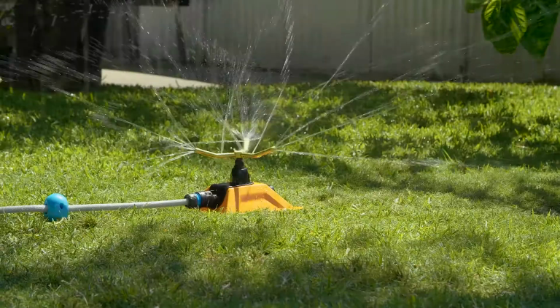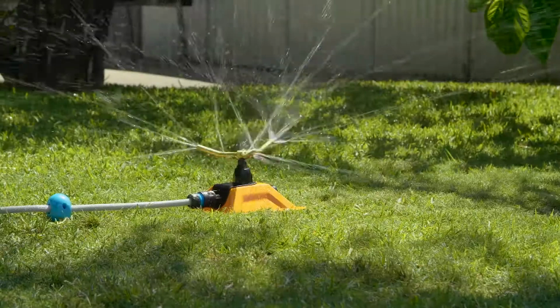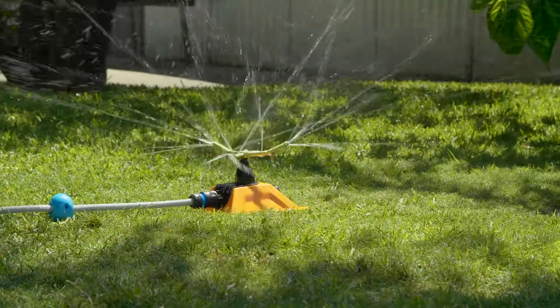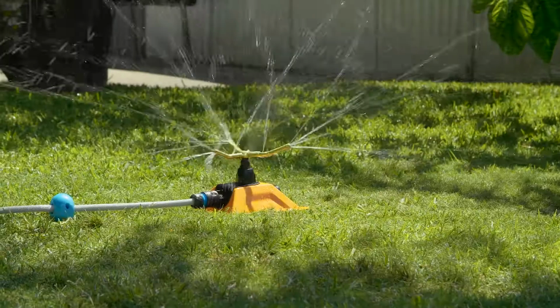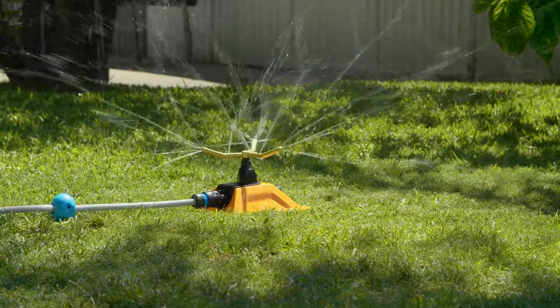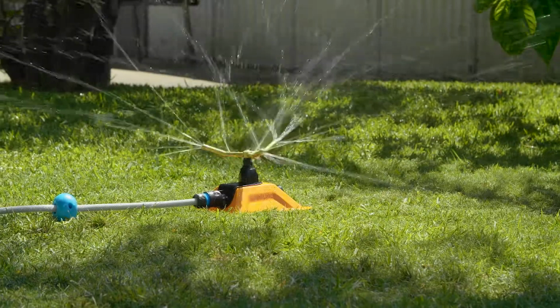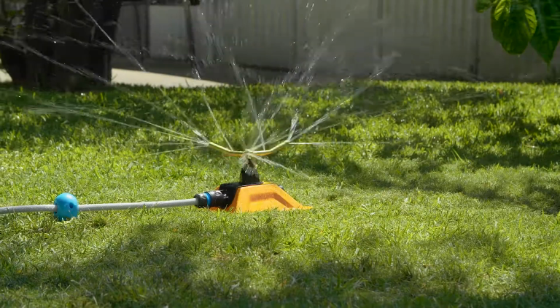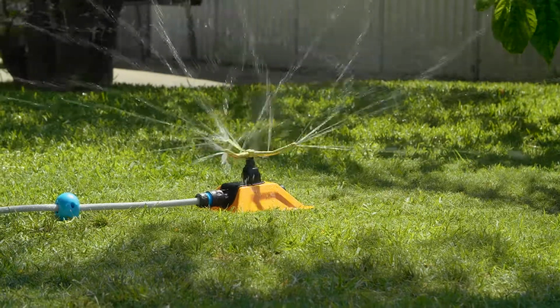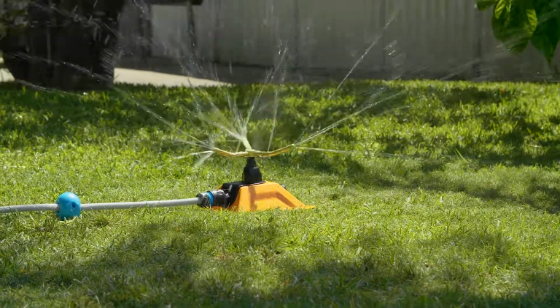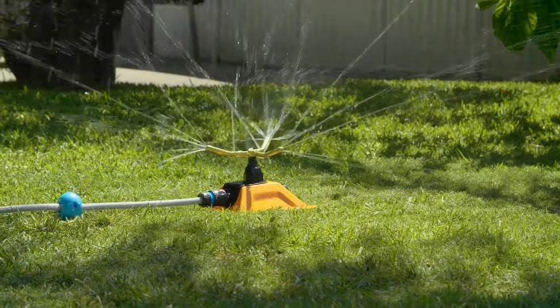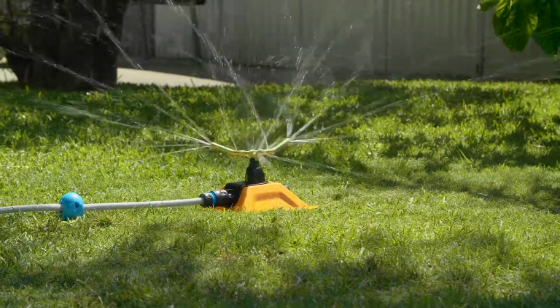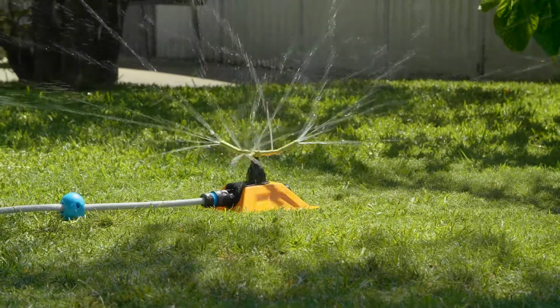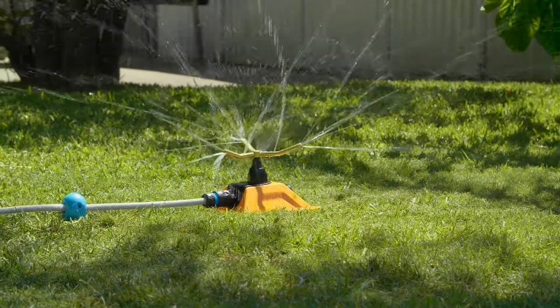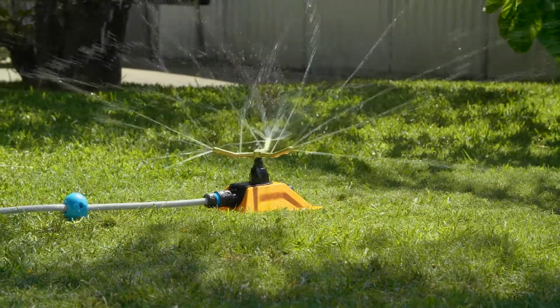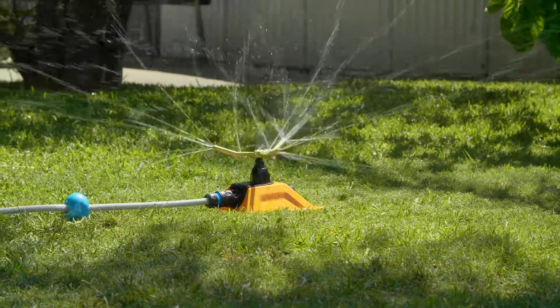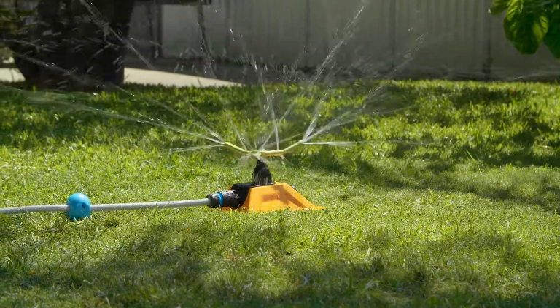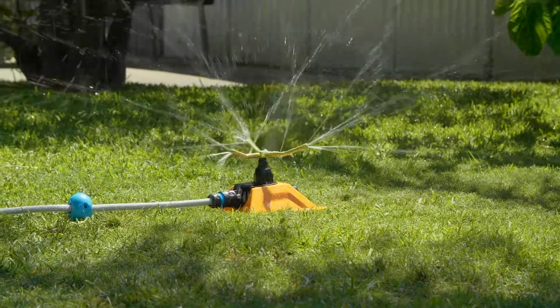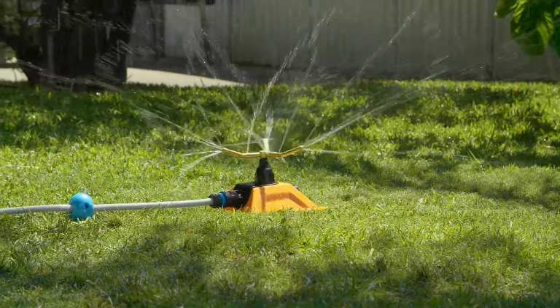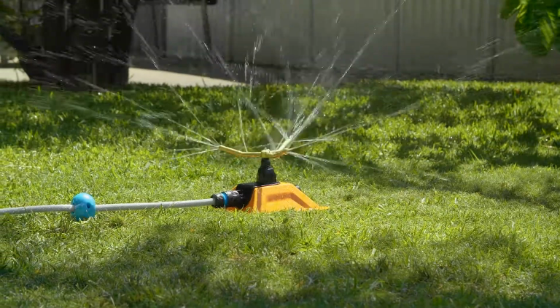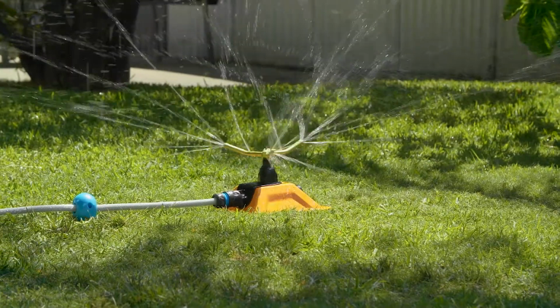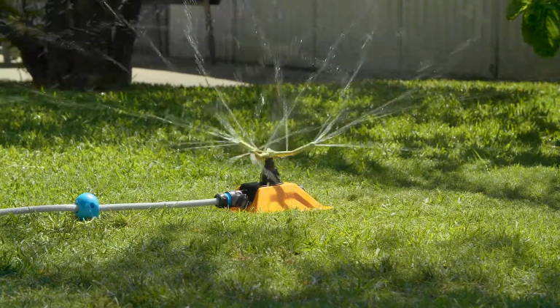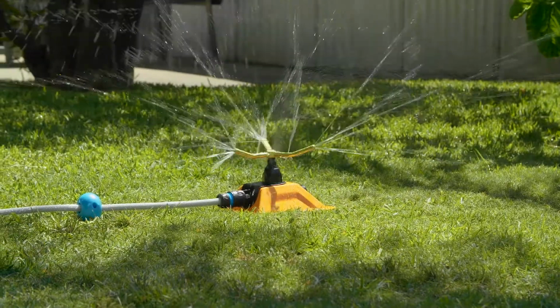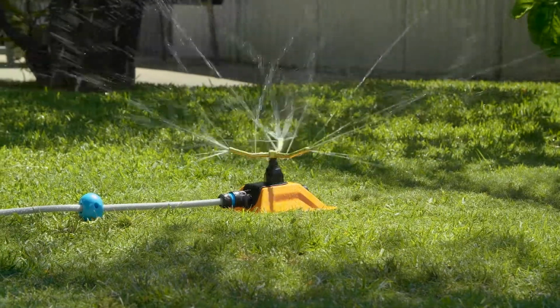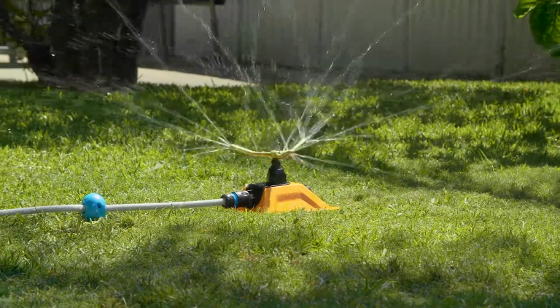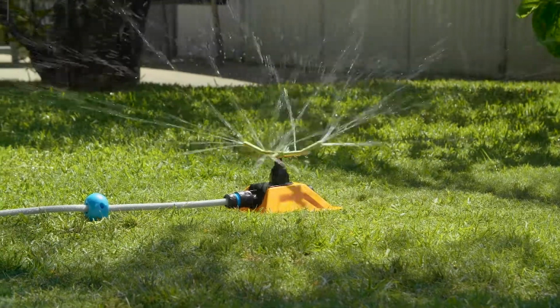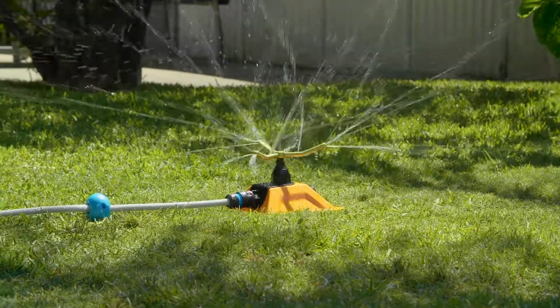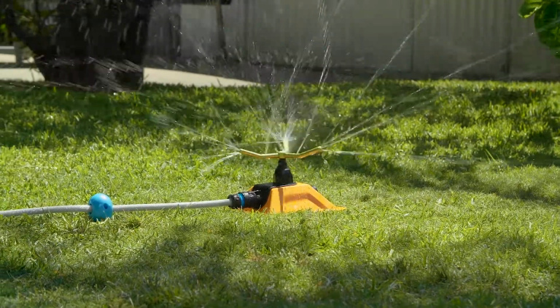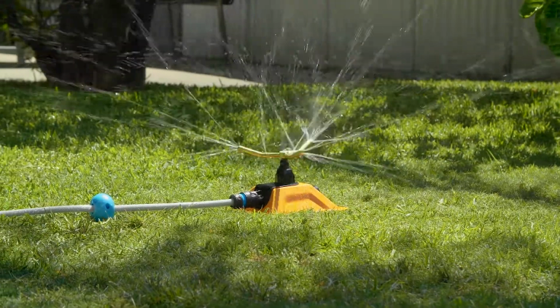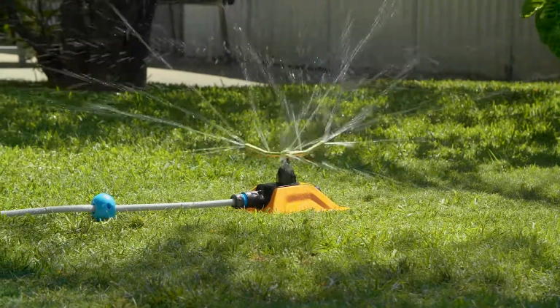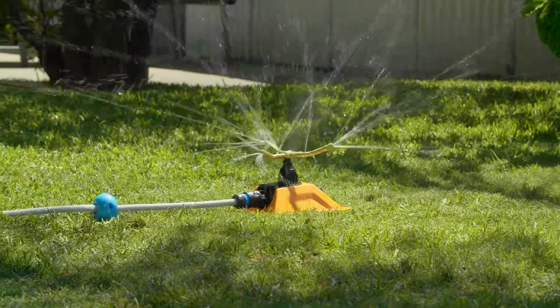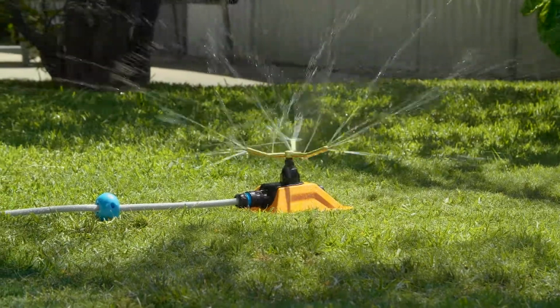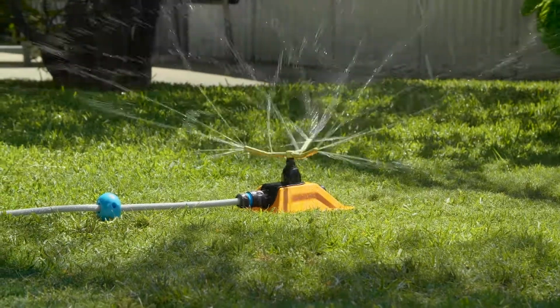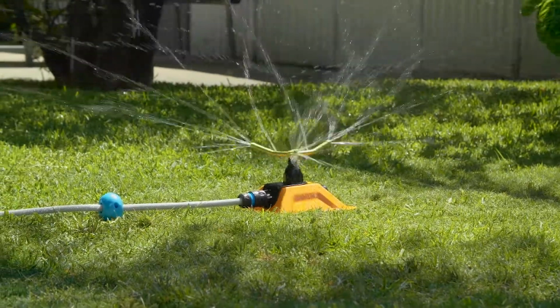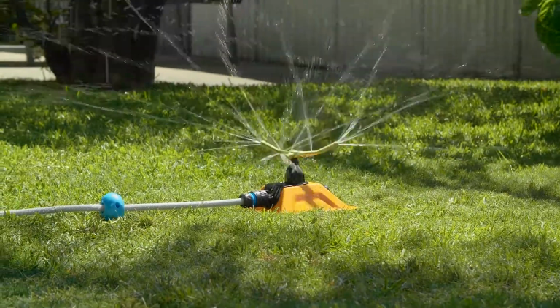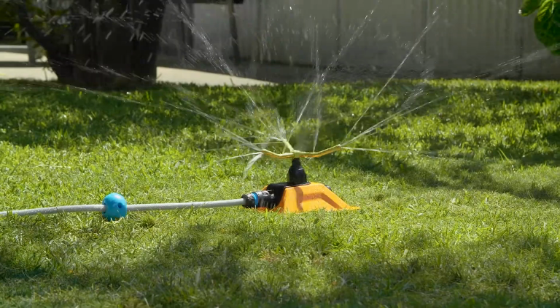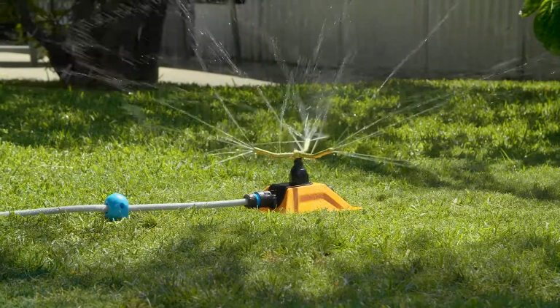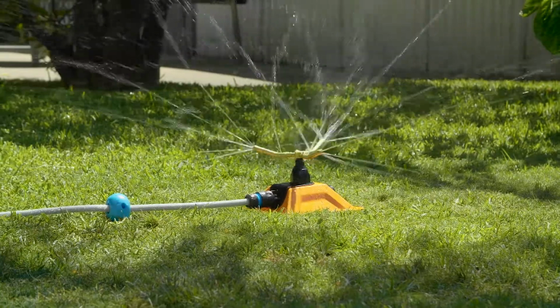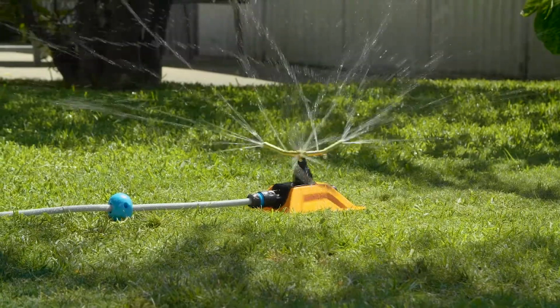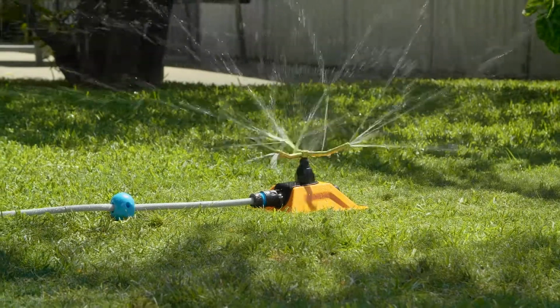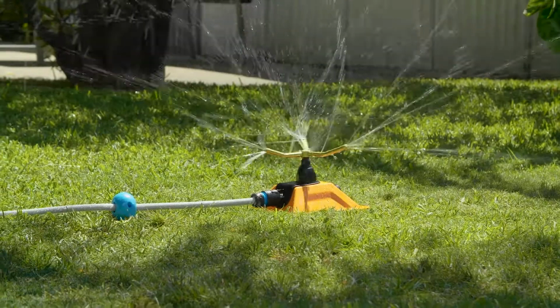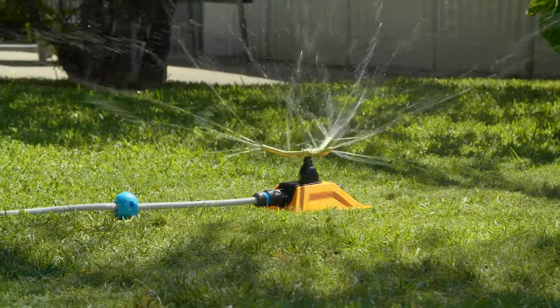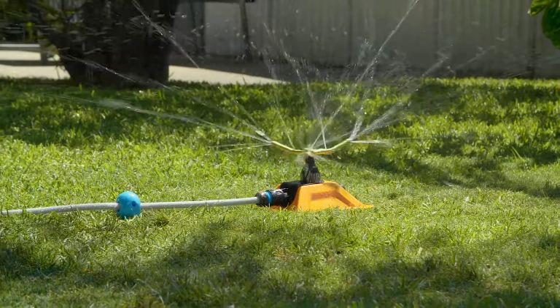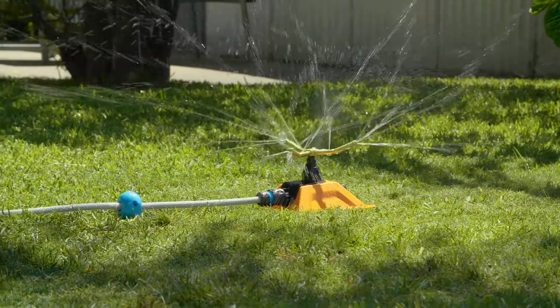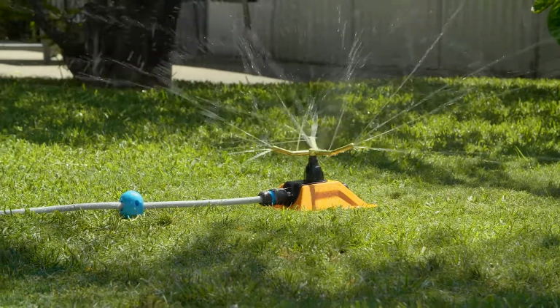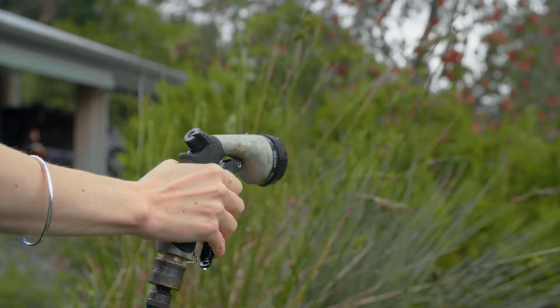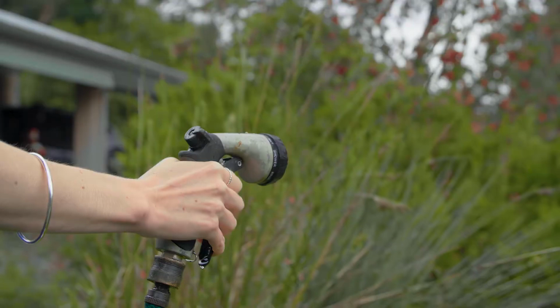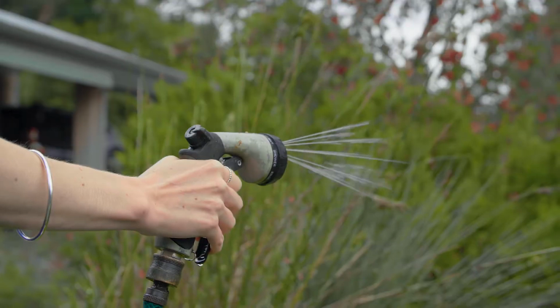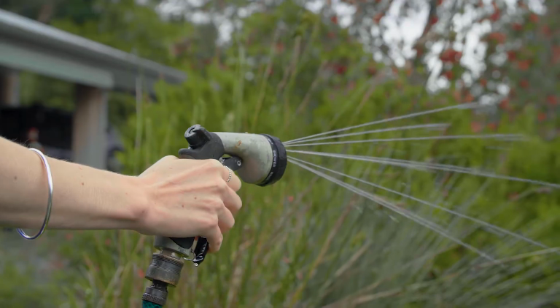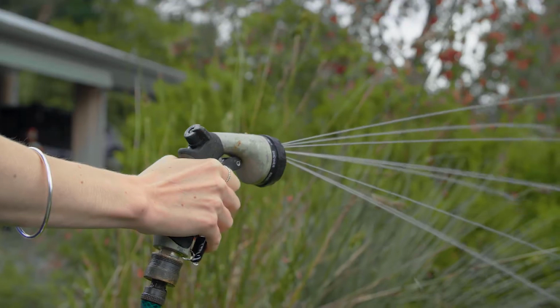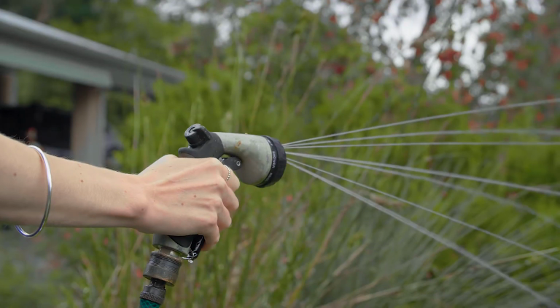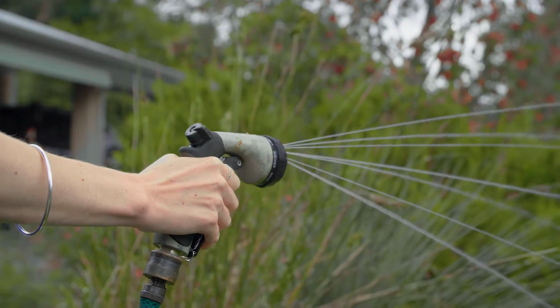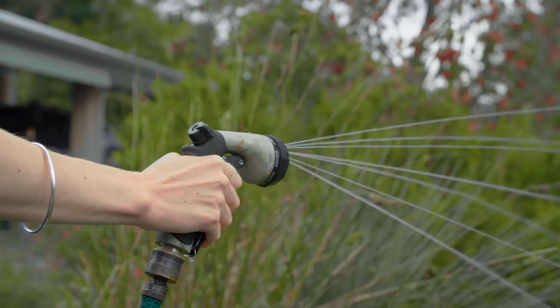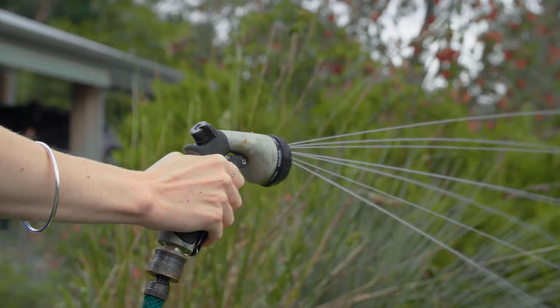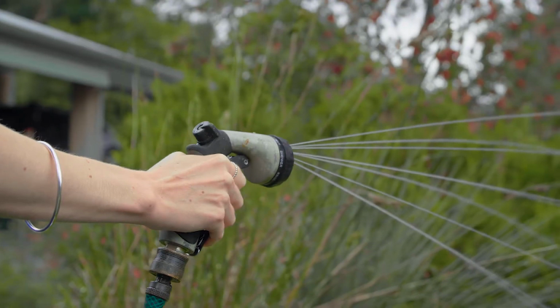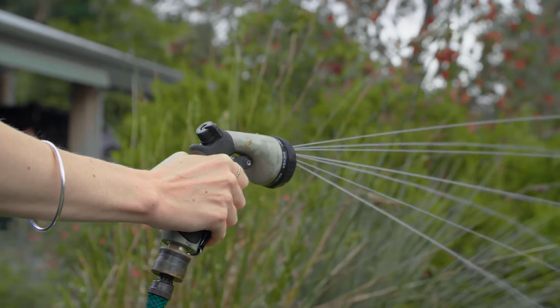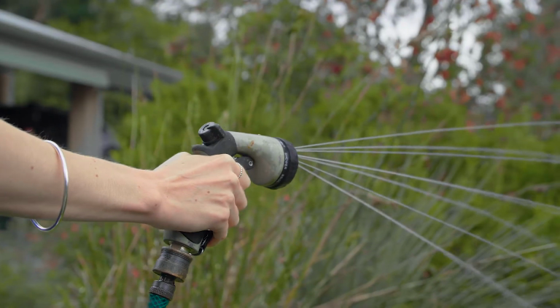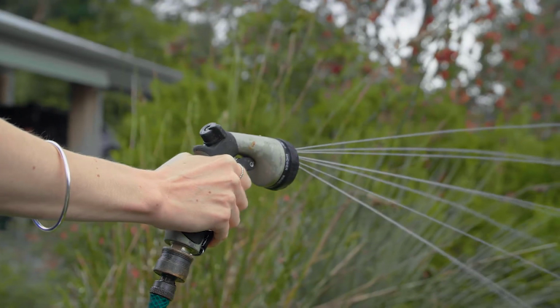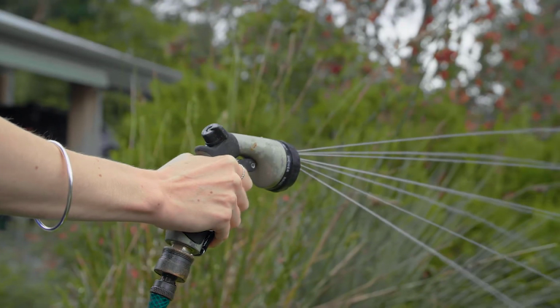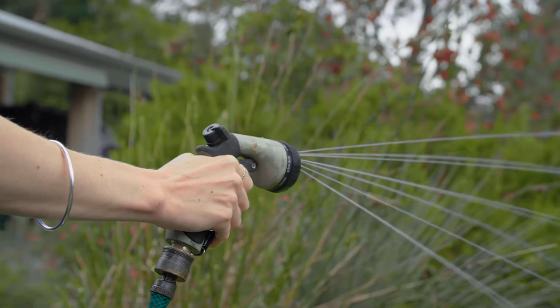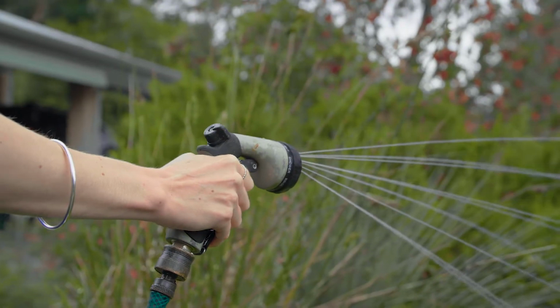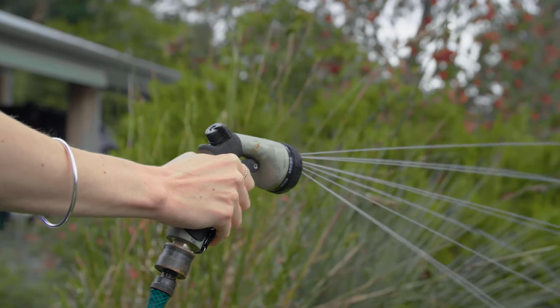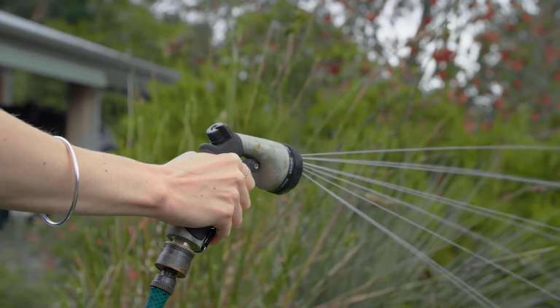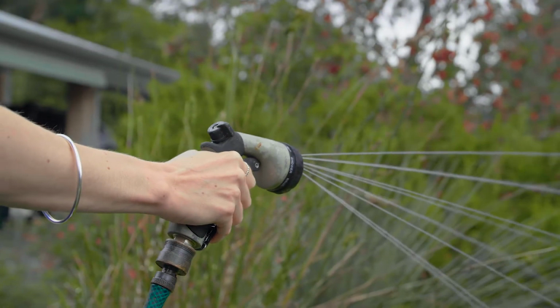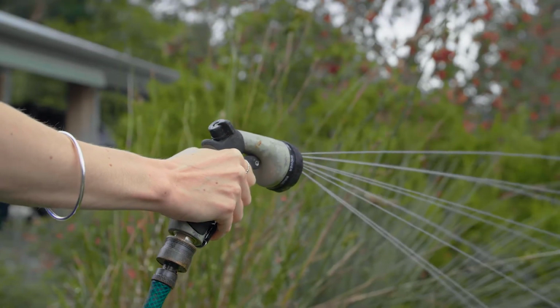You can water your garden with a sprinkler before 10am or after 5pm, or any time with a handheld trigger nozzle.